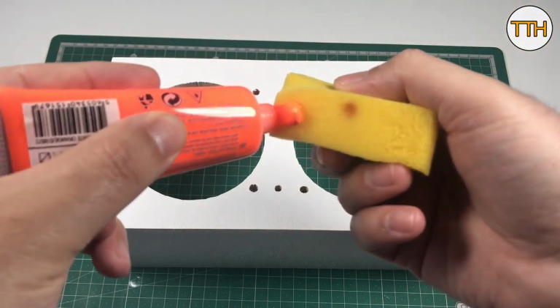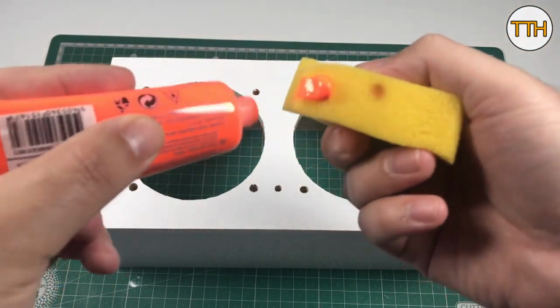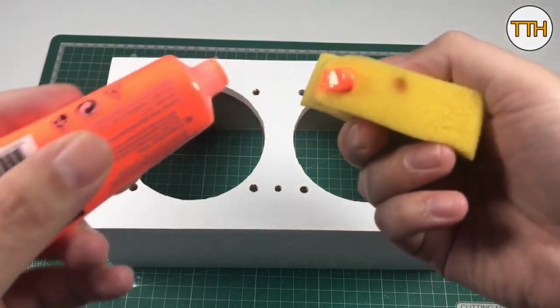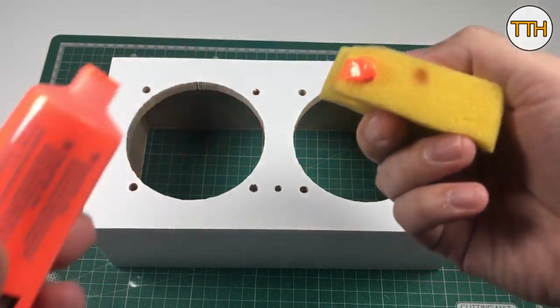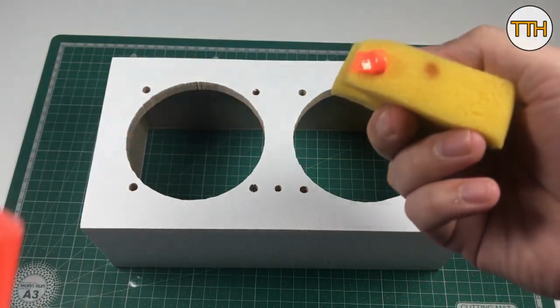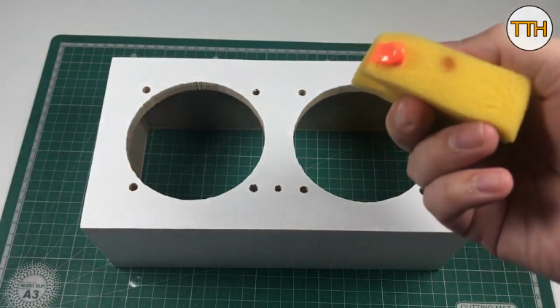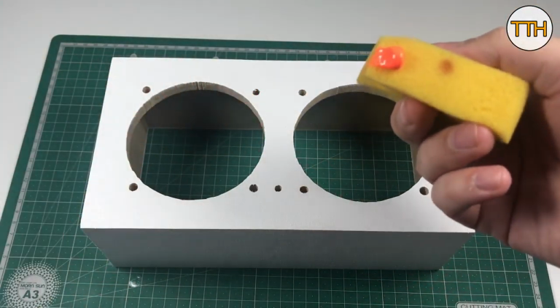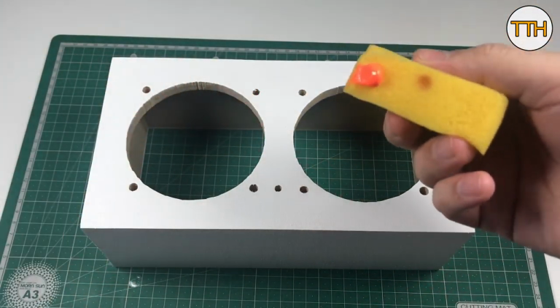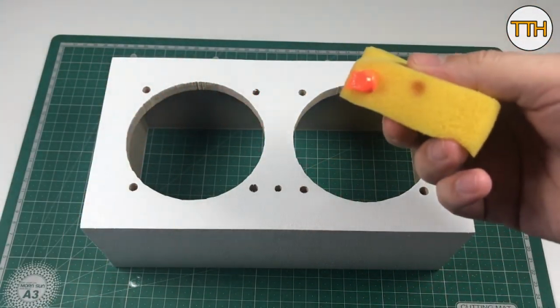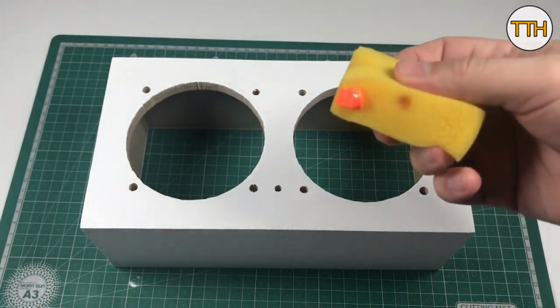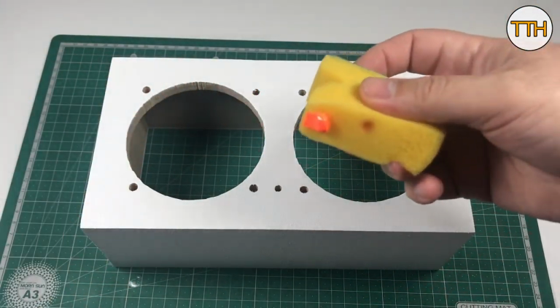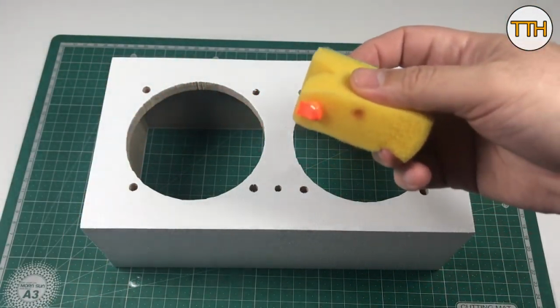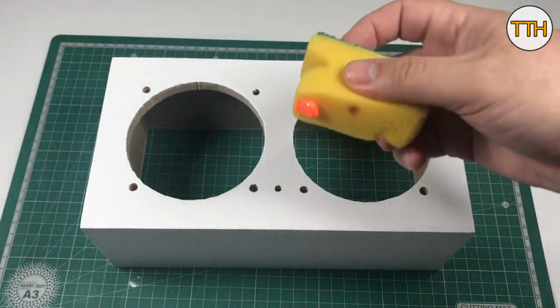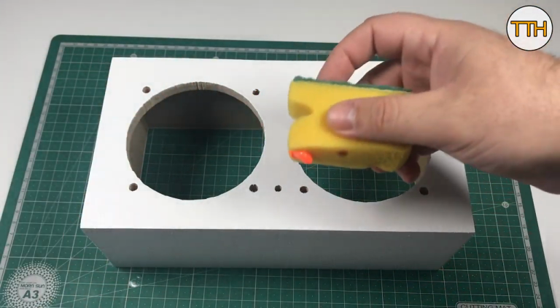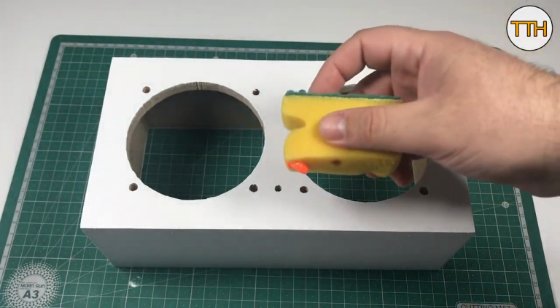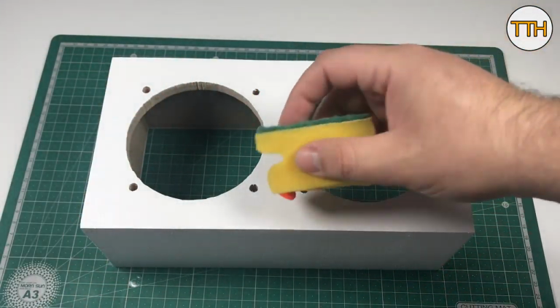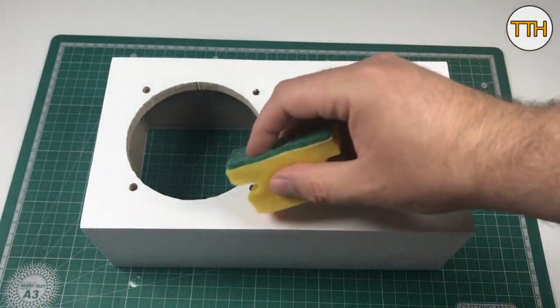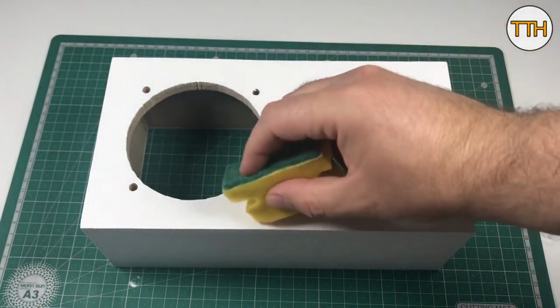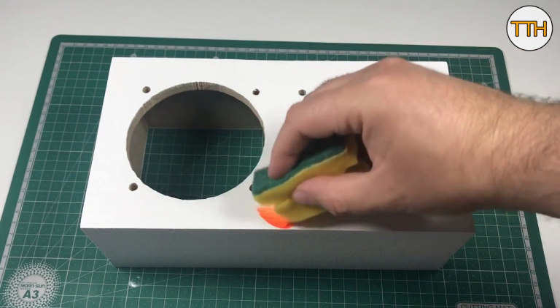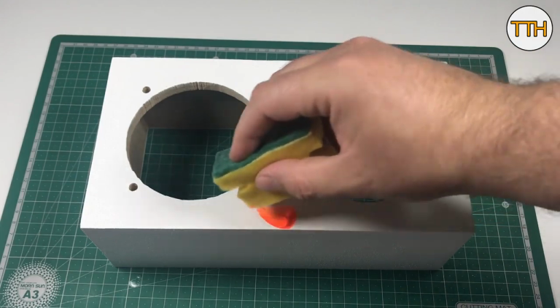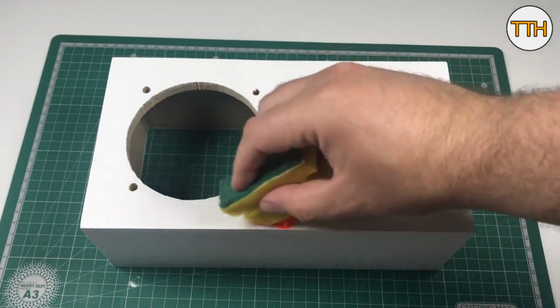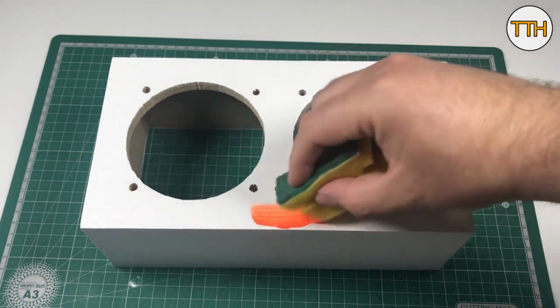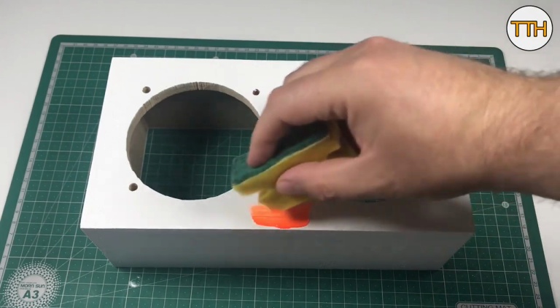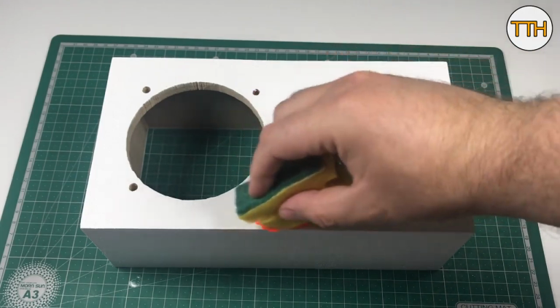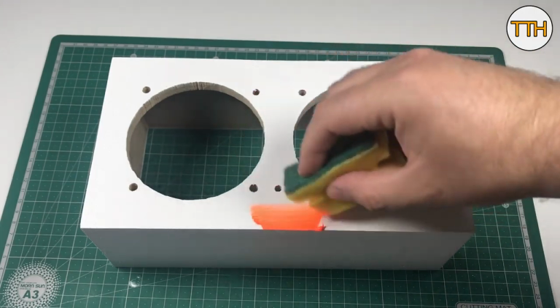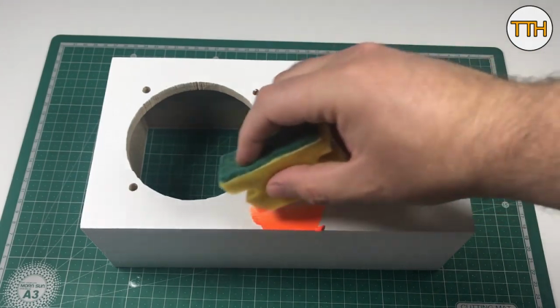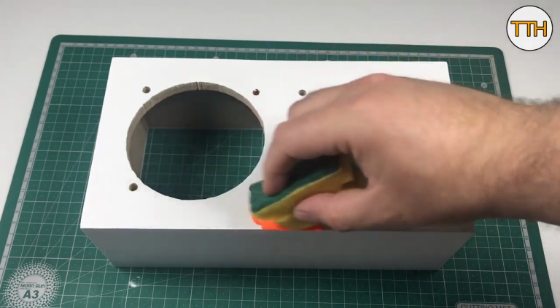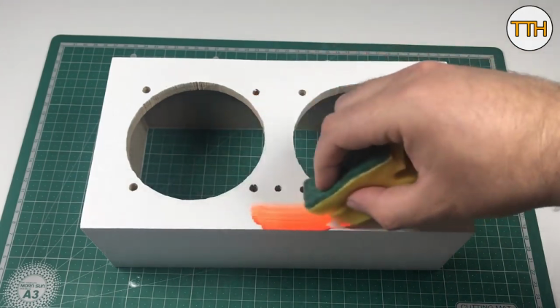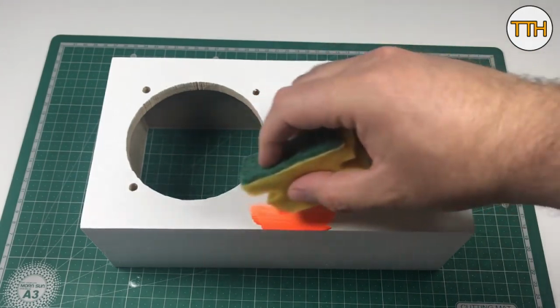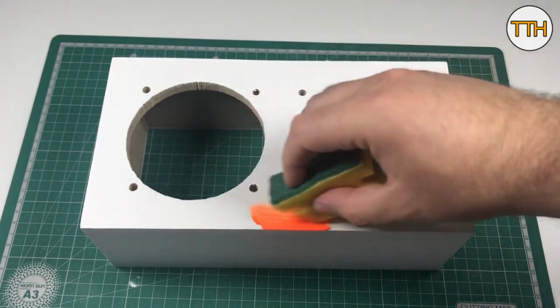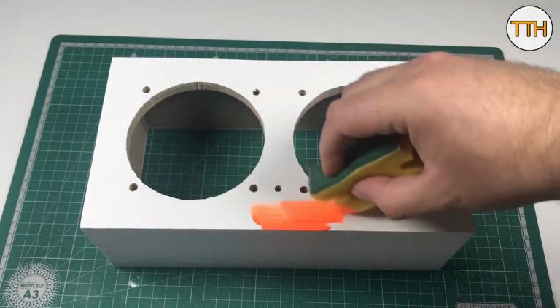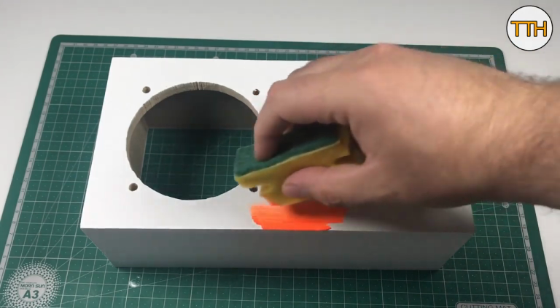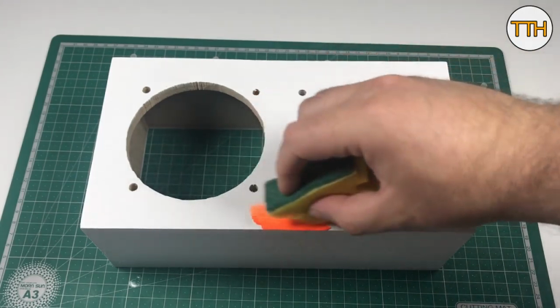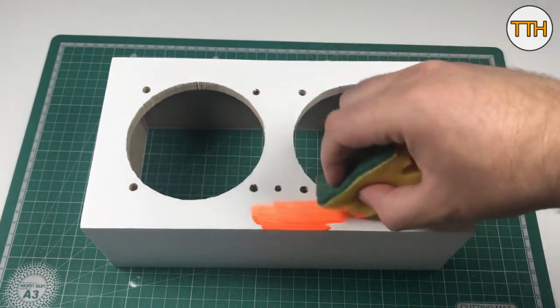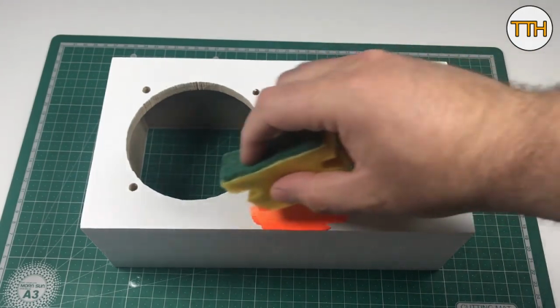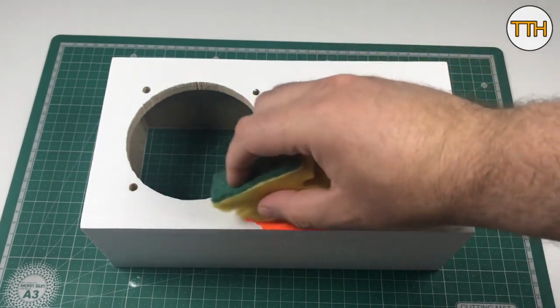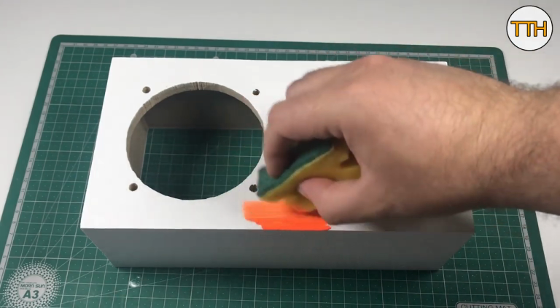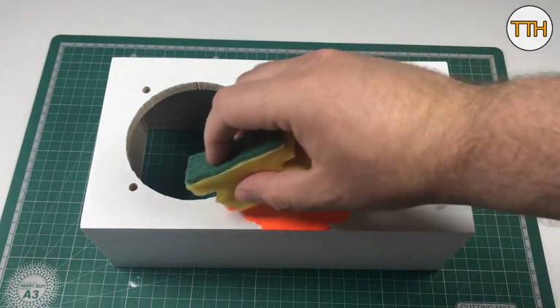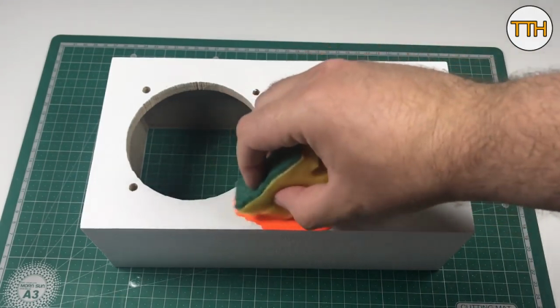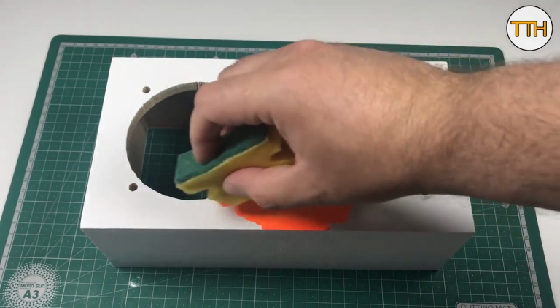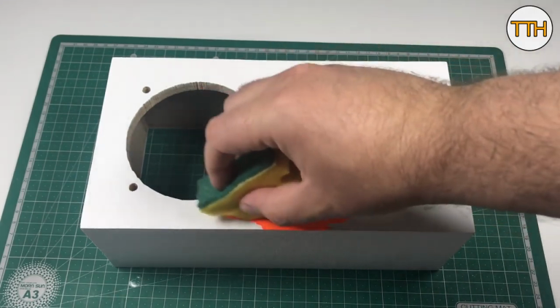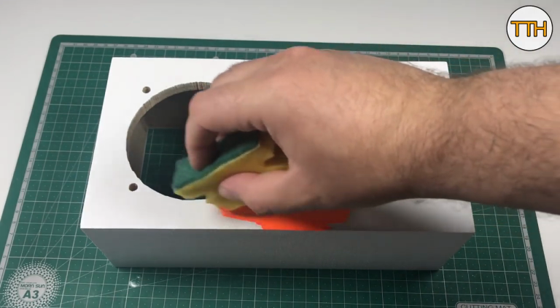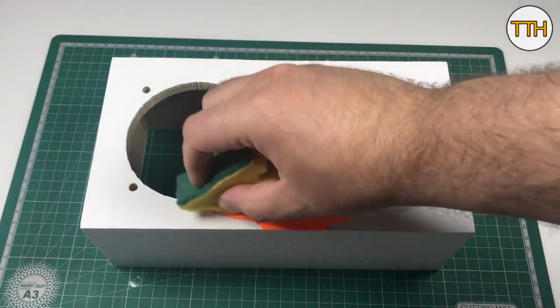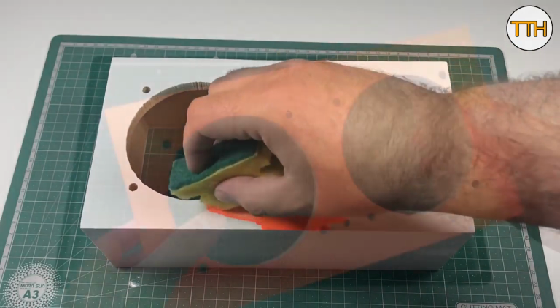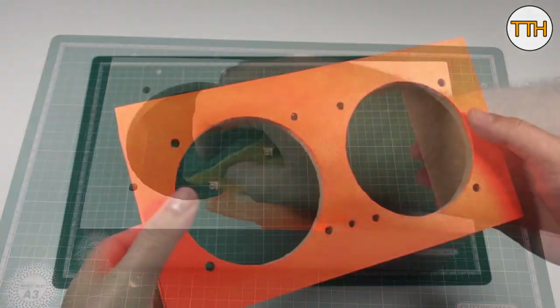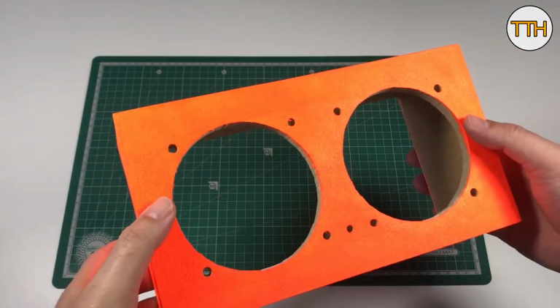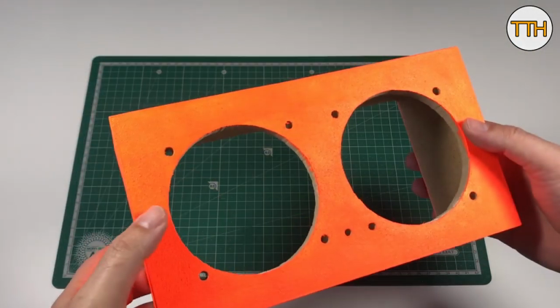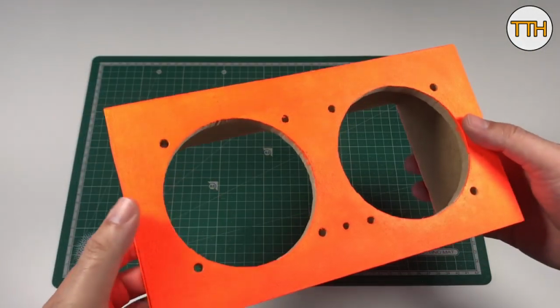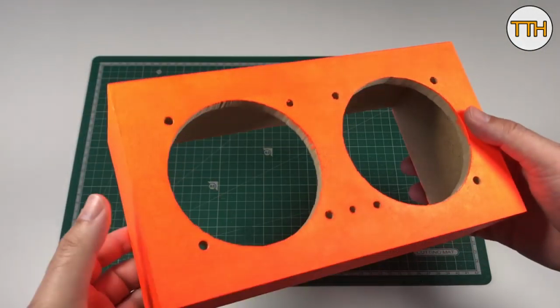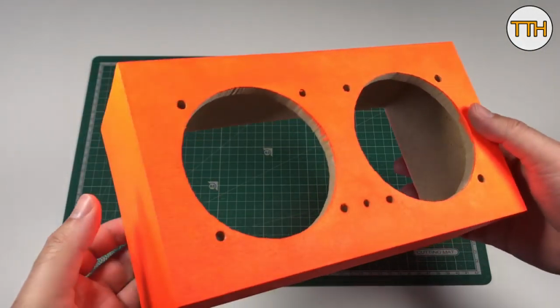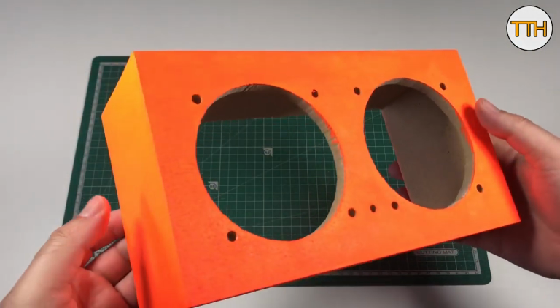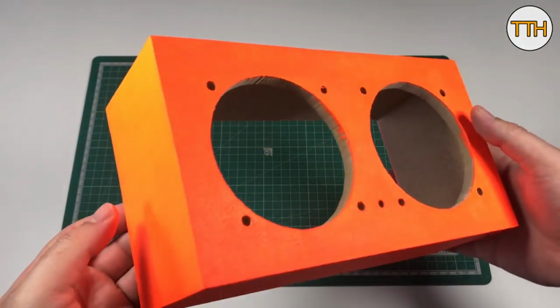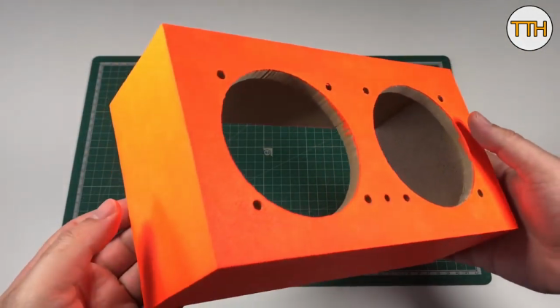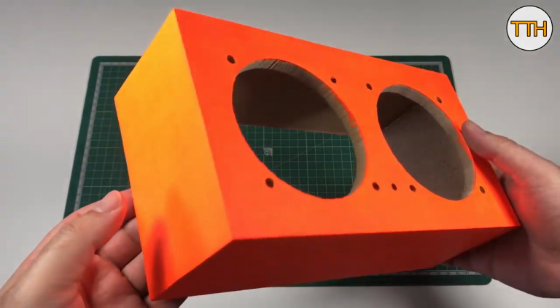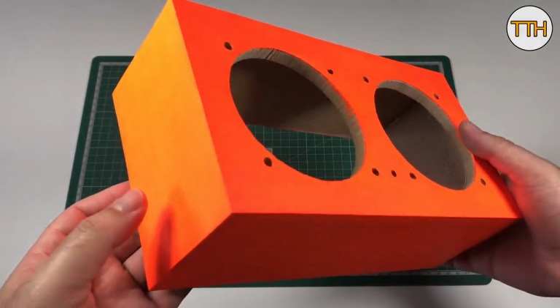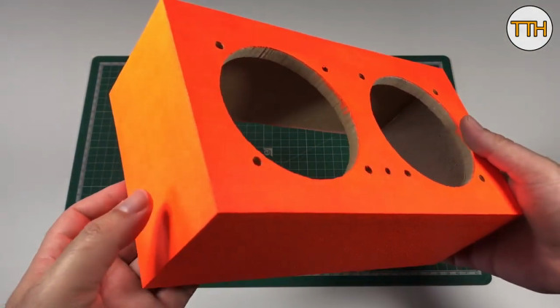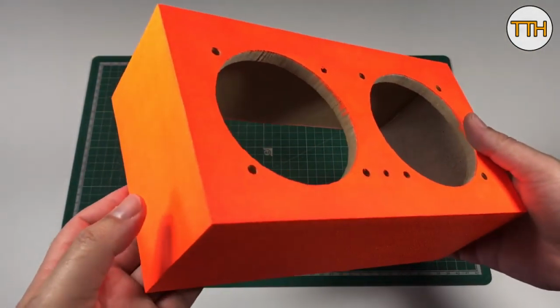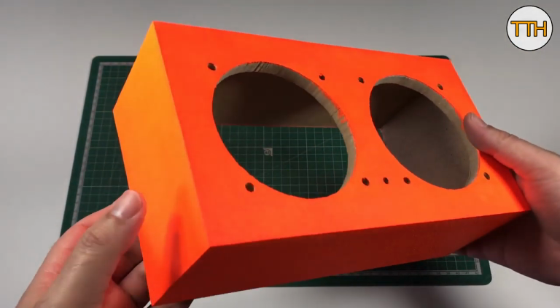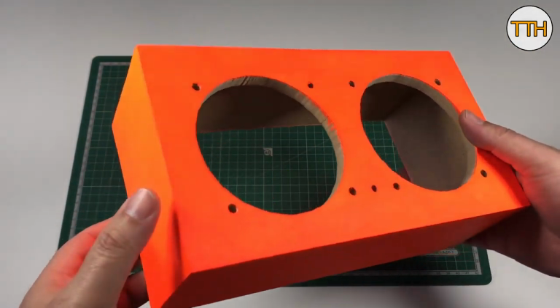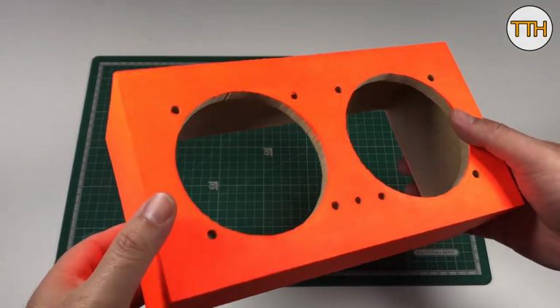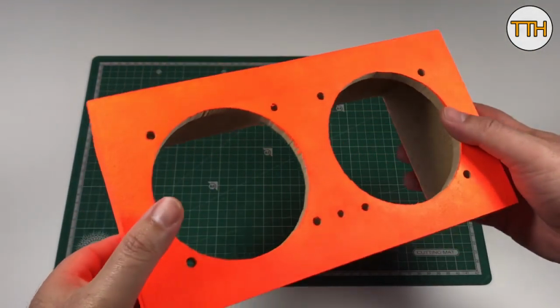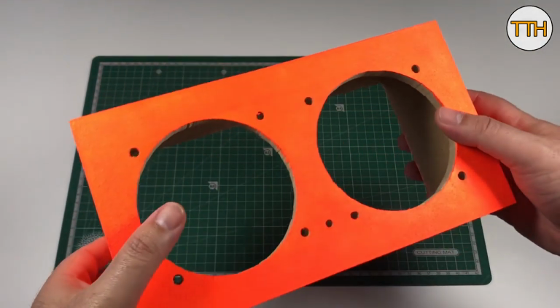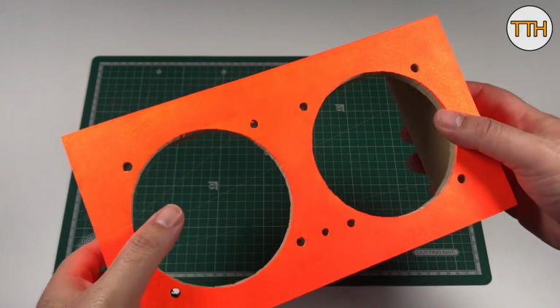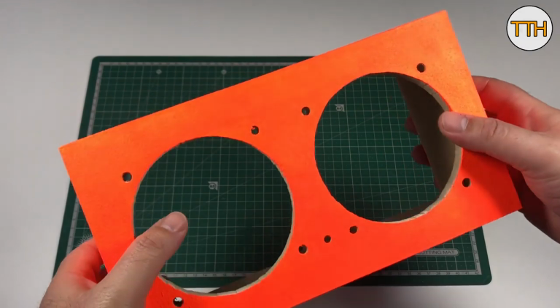I know this color is not for everyone, but I love orange — what can I do? Three coats later.